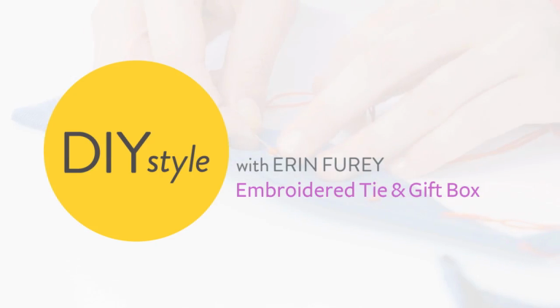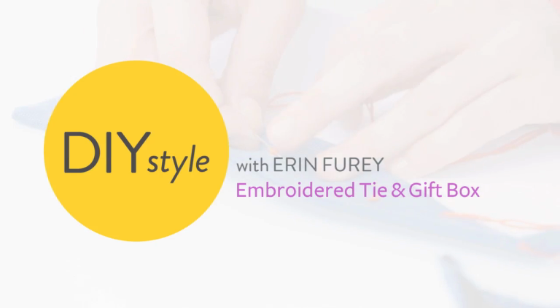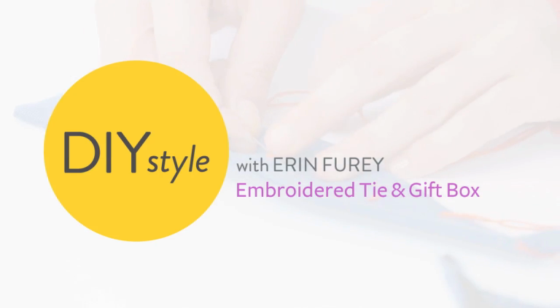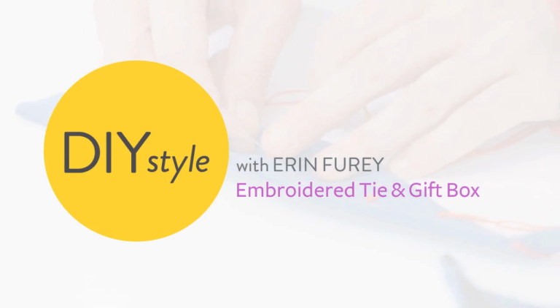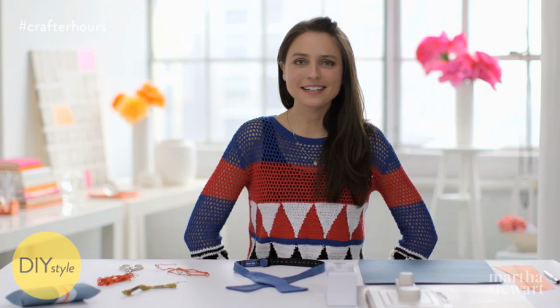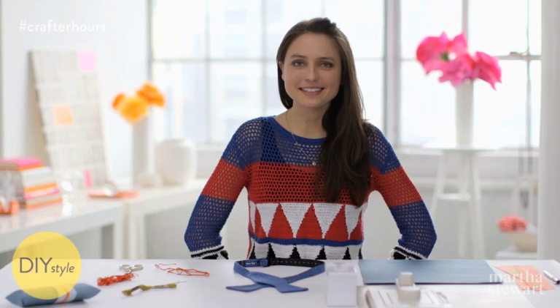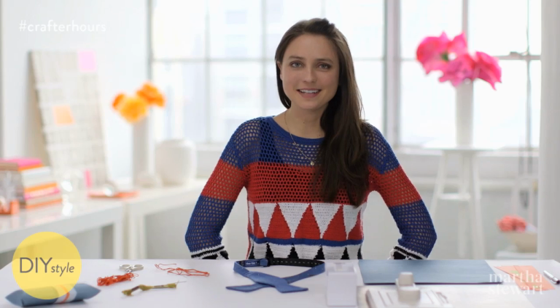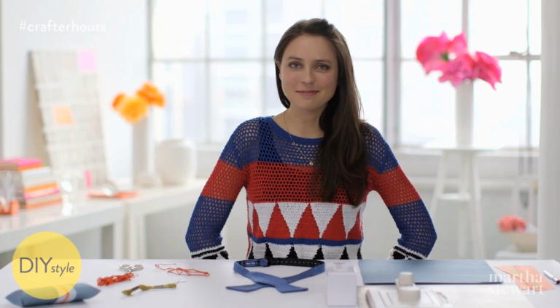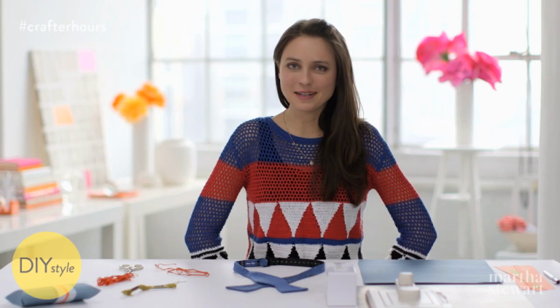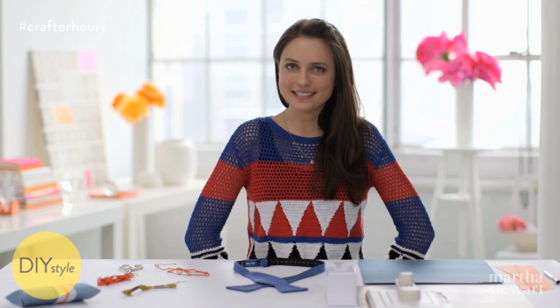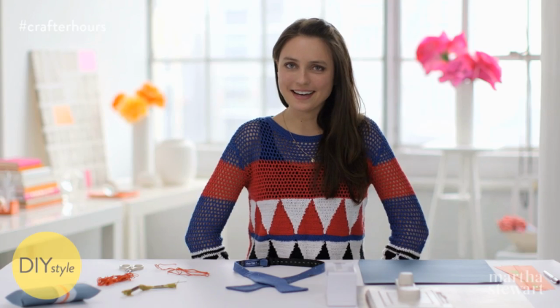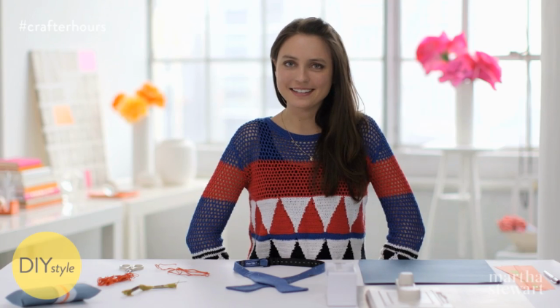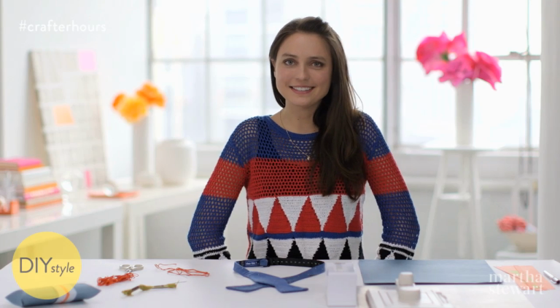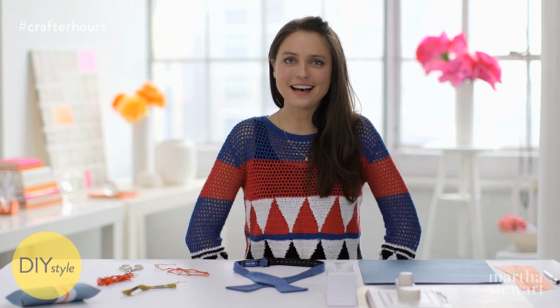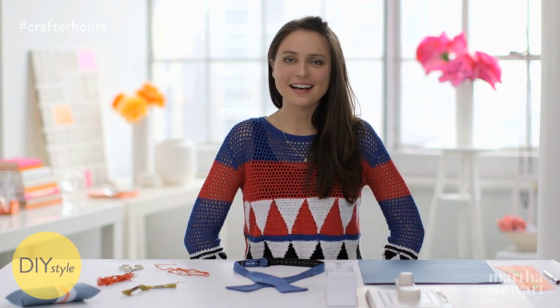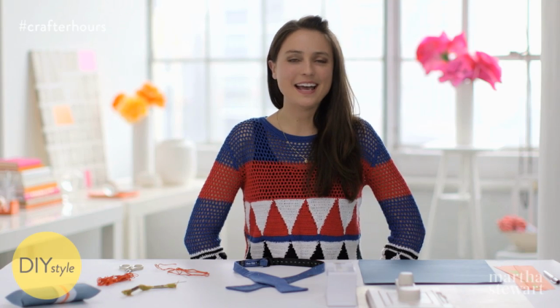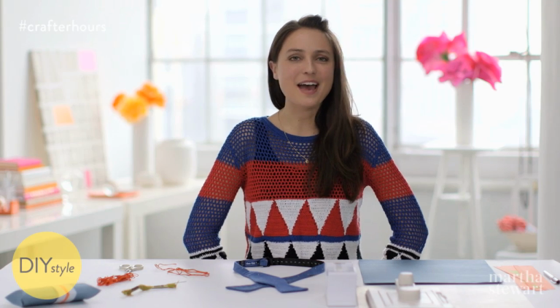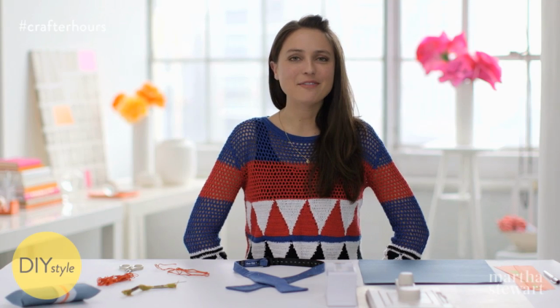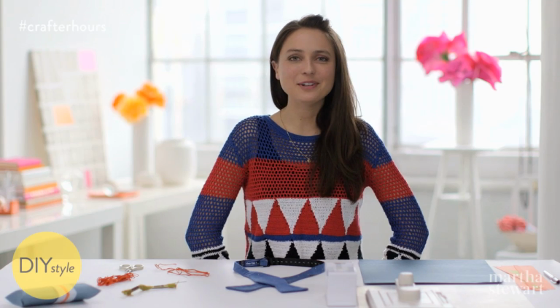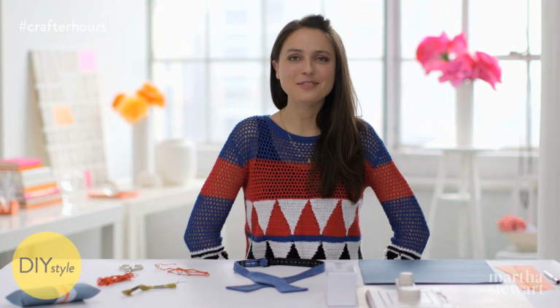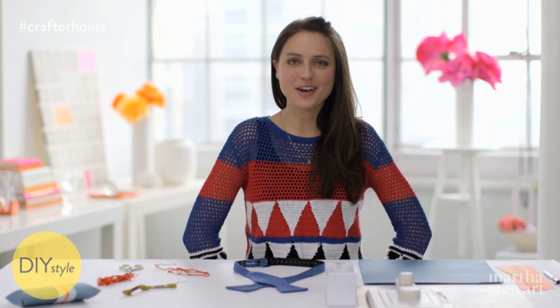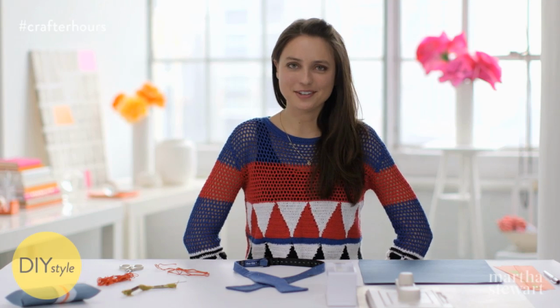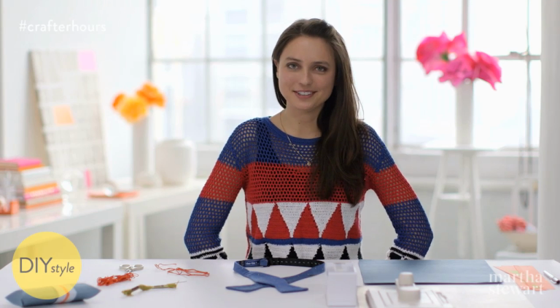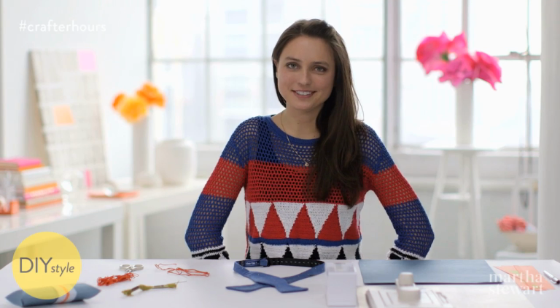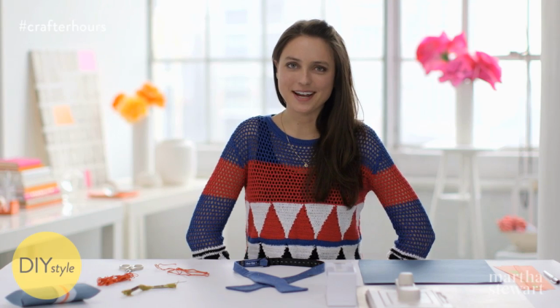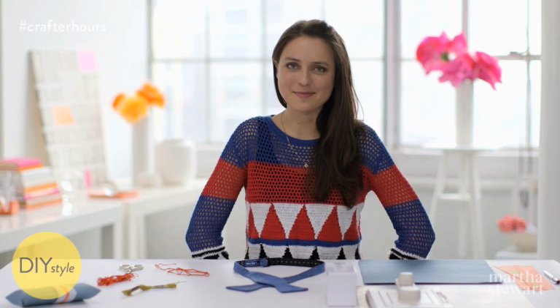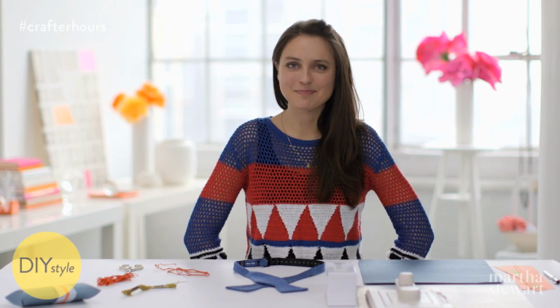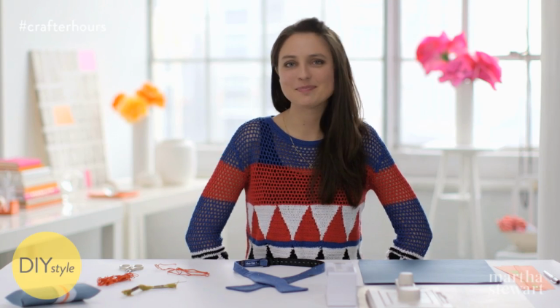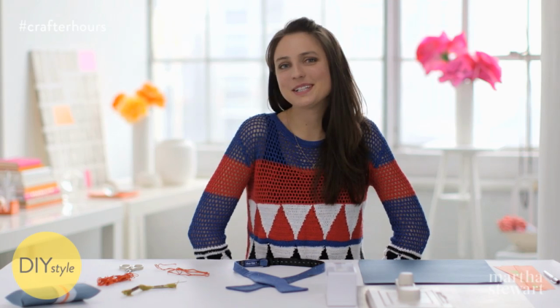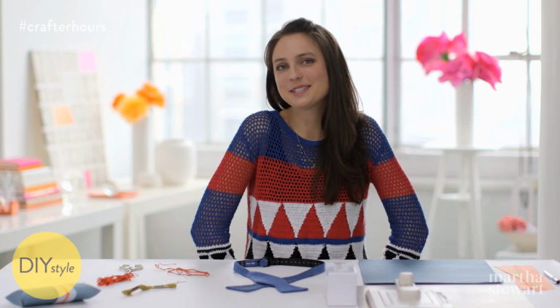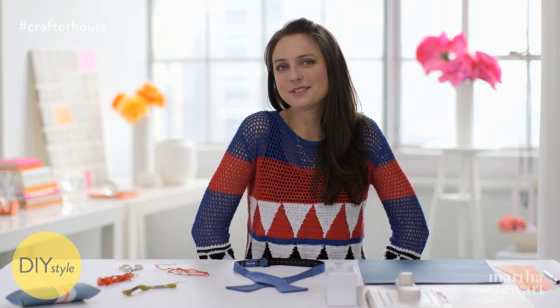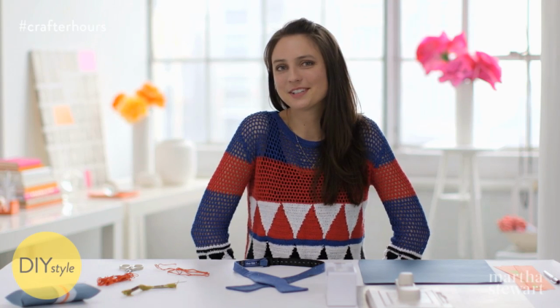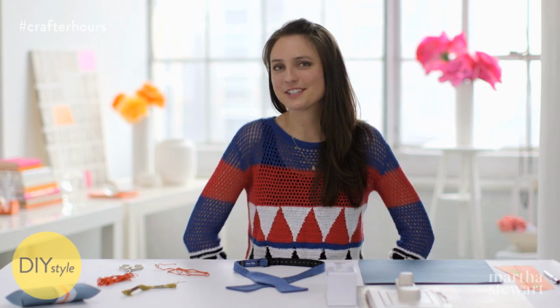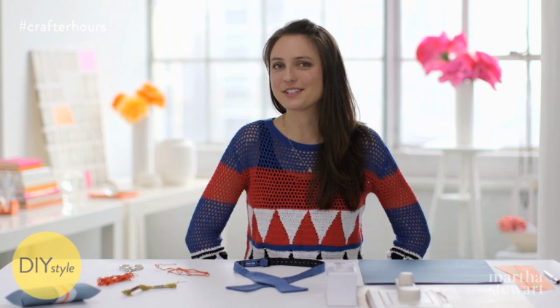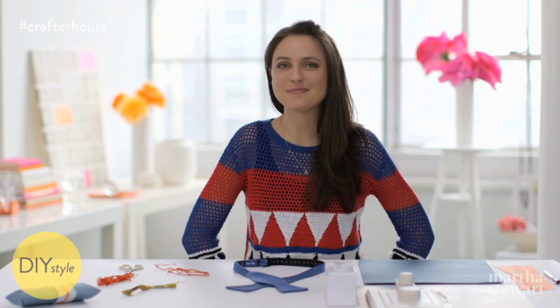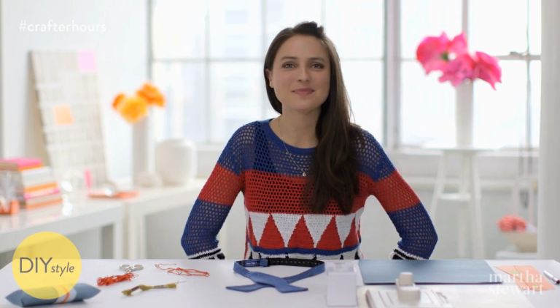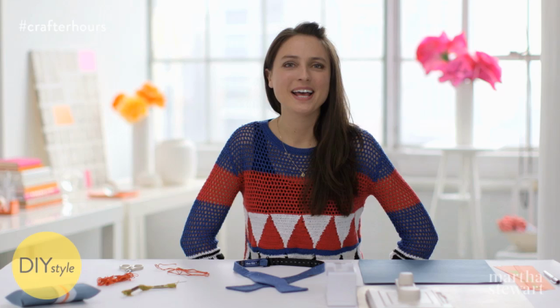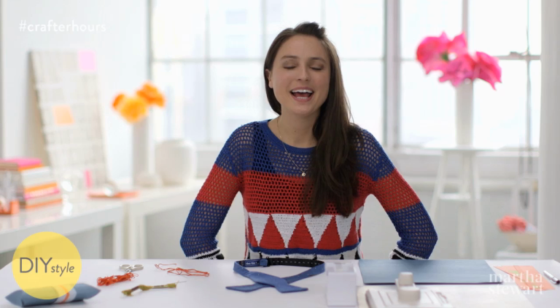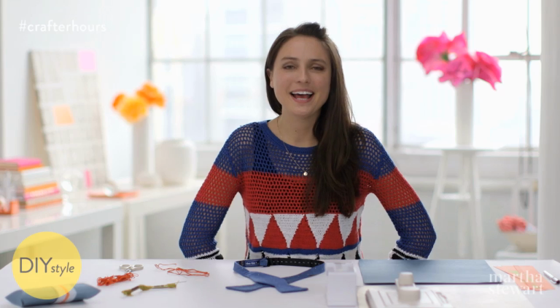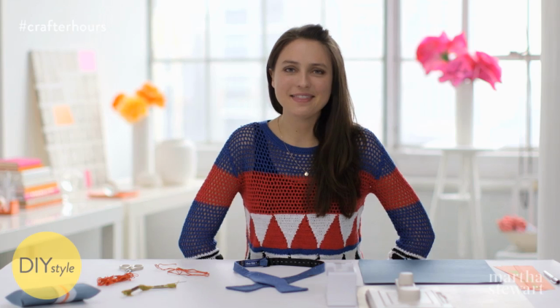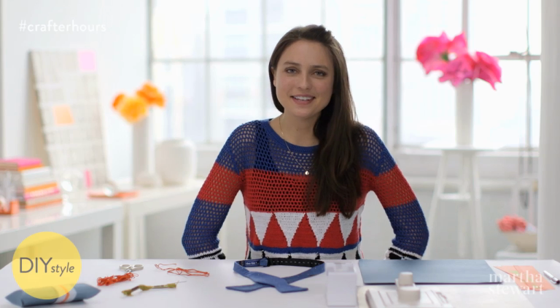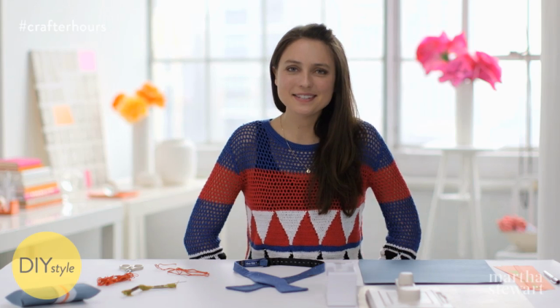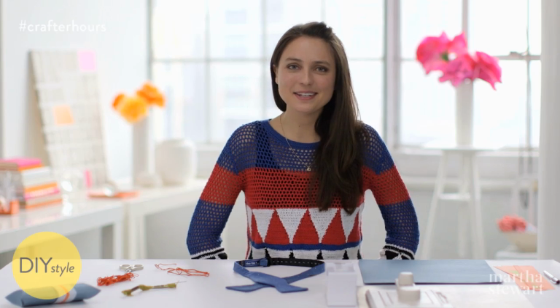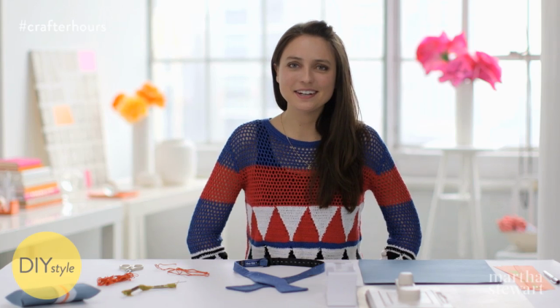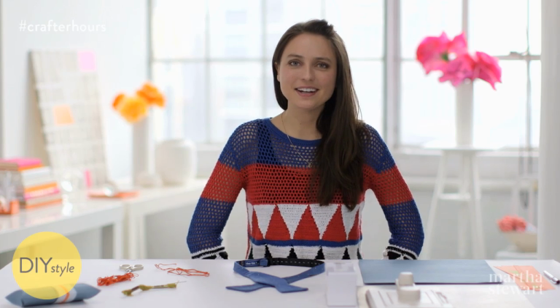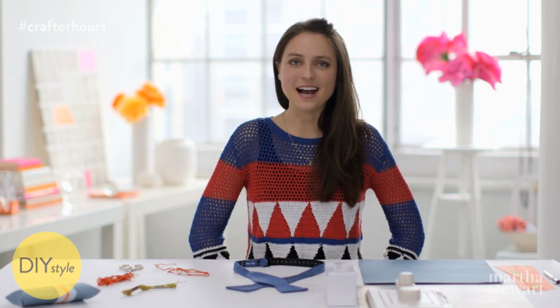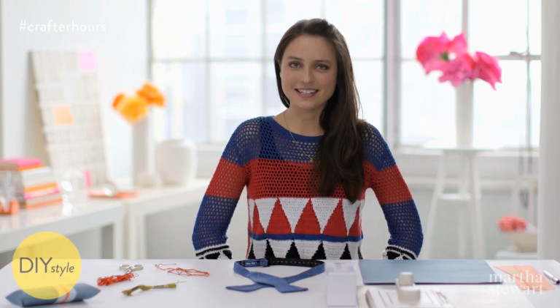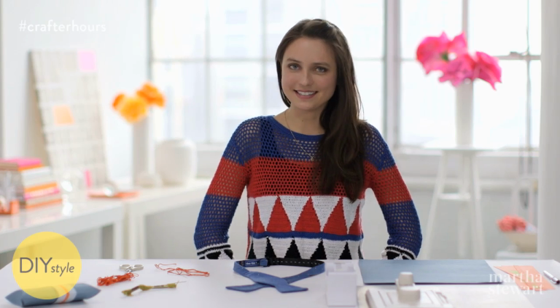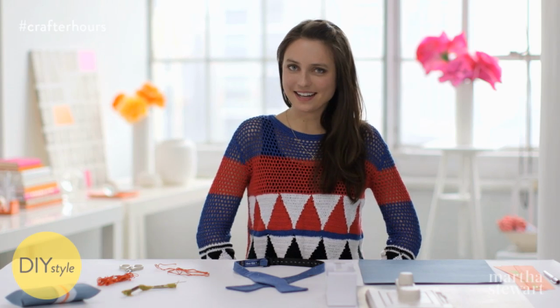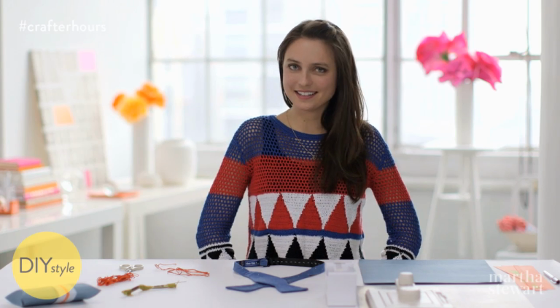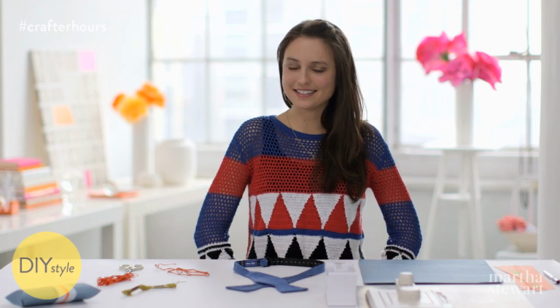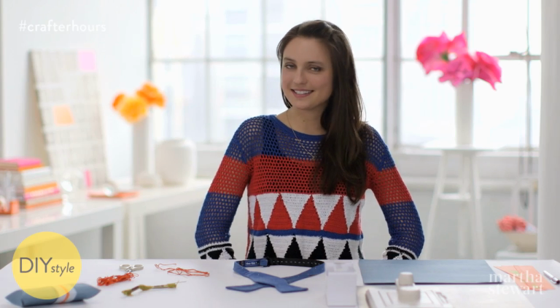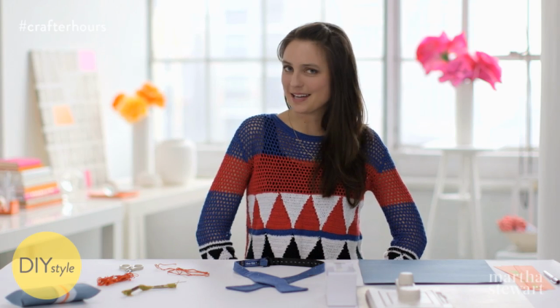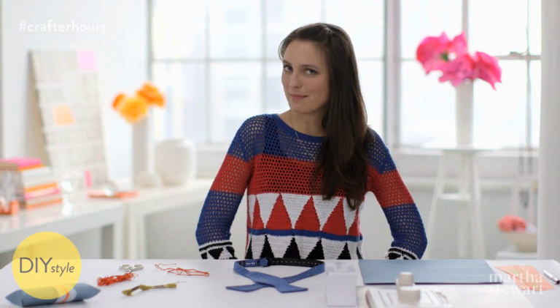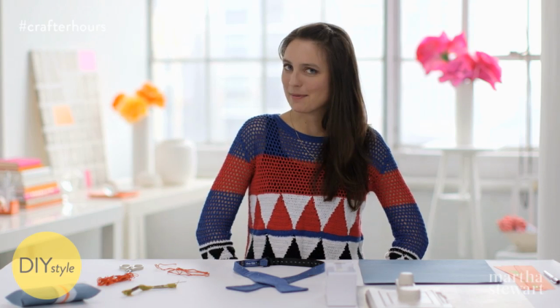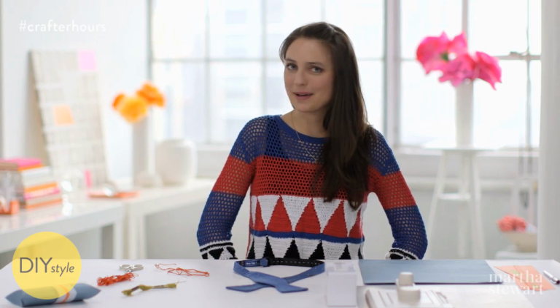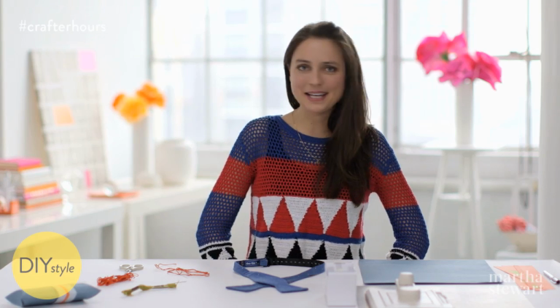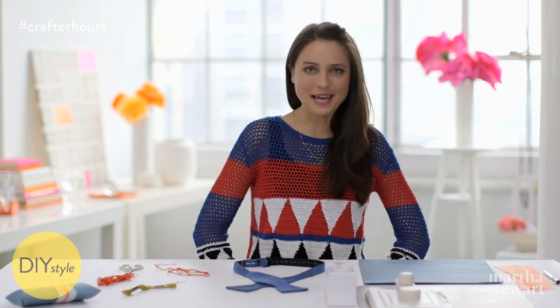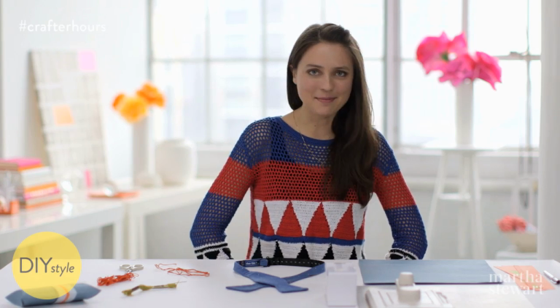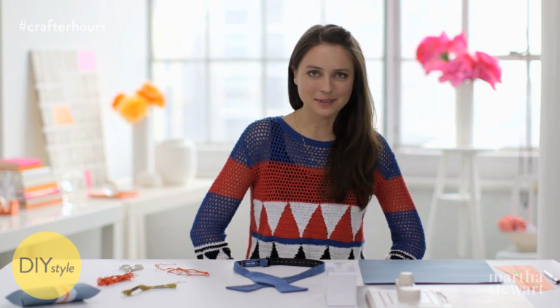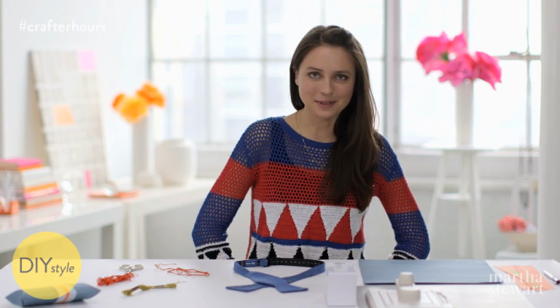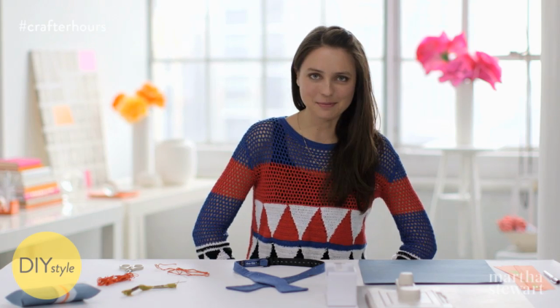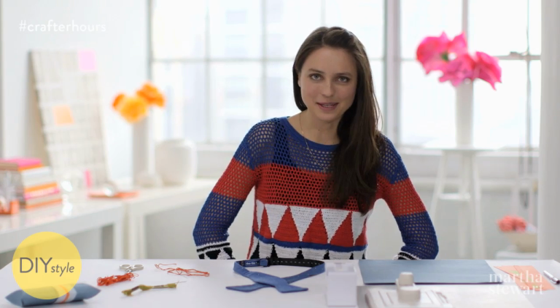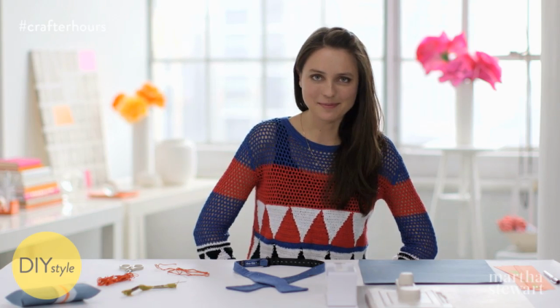I like to give my dad a tie every Father's Day — it's a tradition. And this year, I decided to step up my game a little bit.